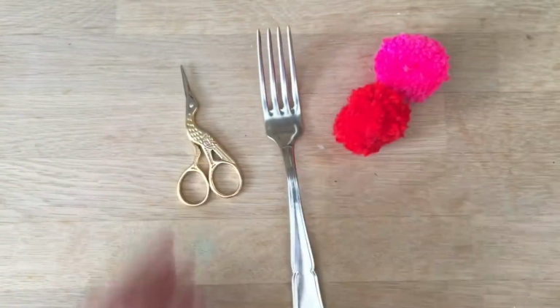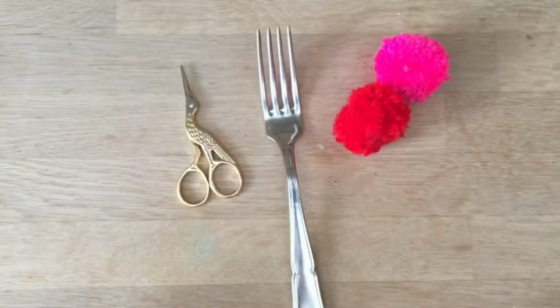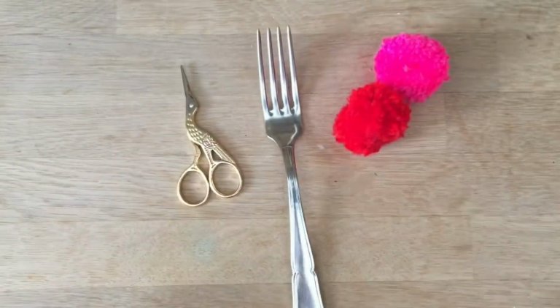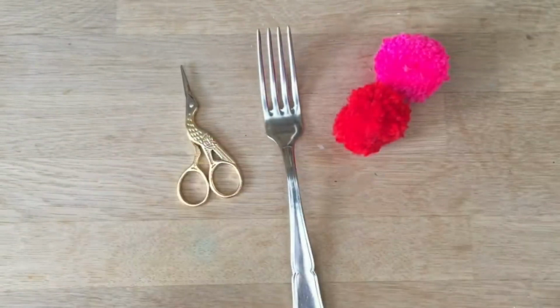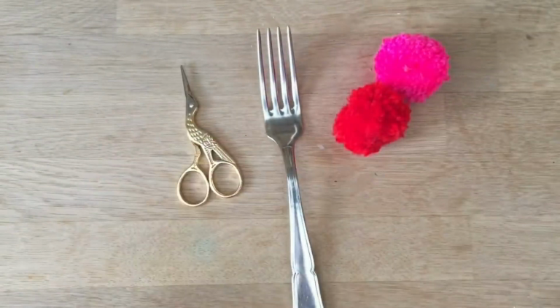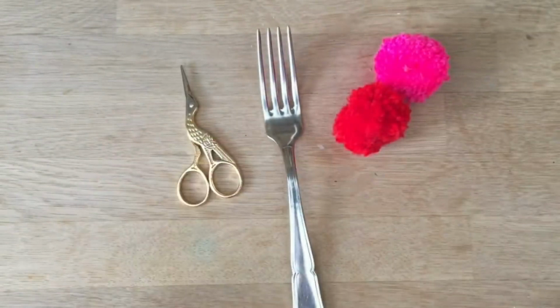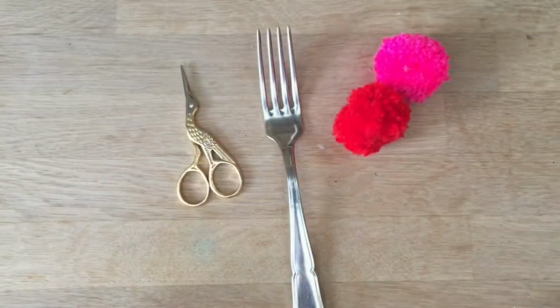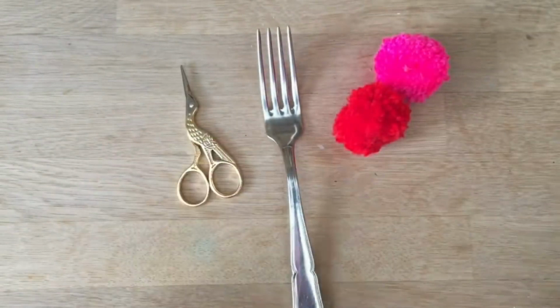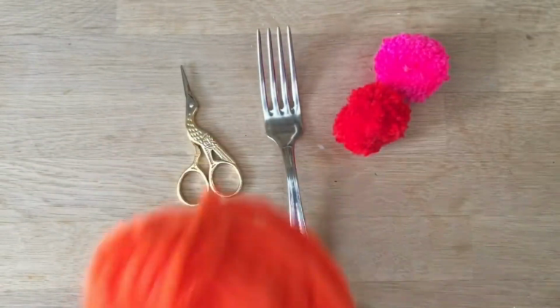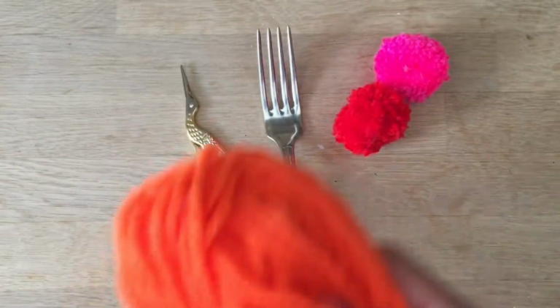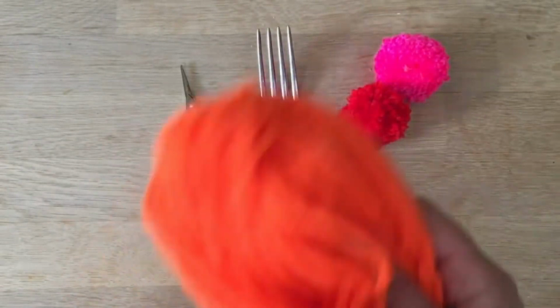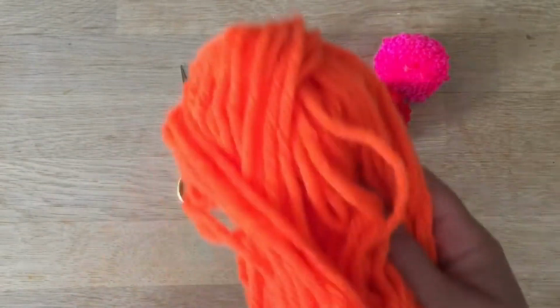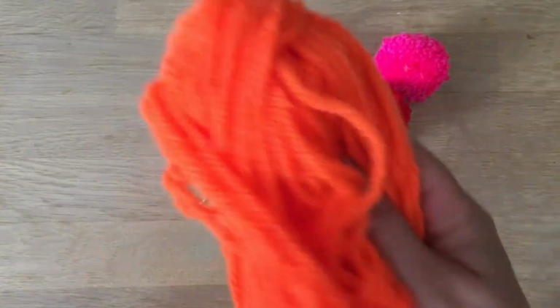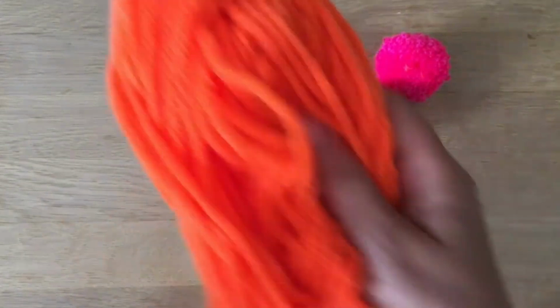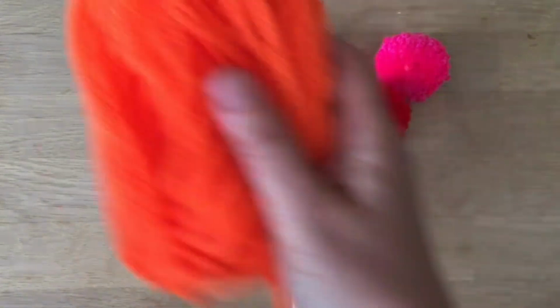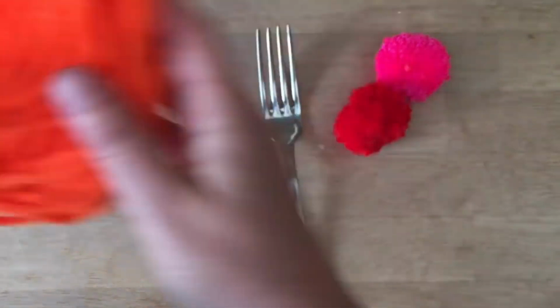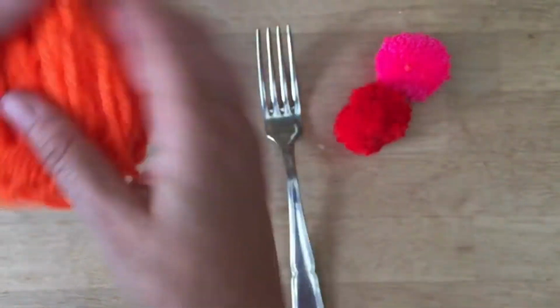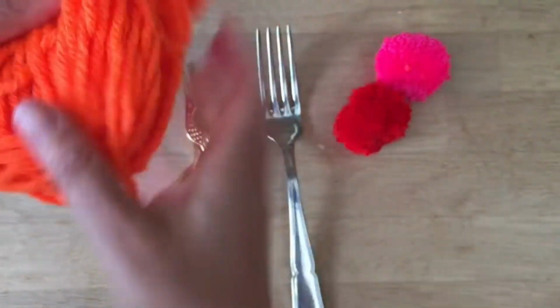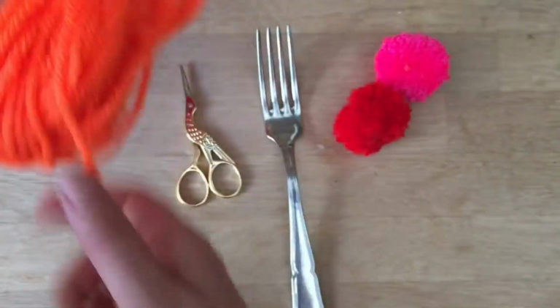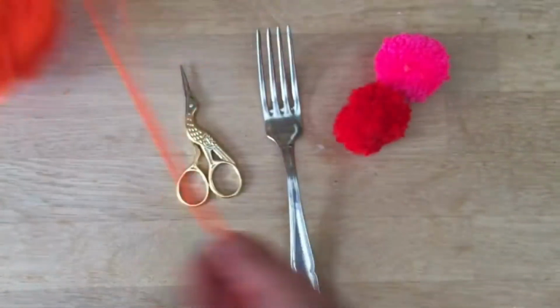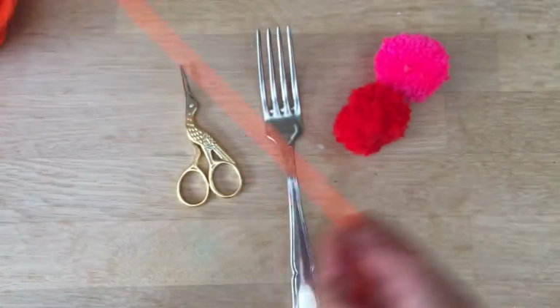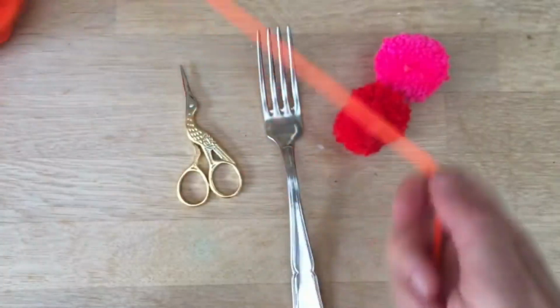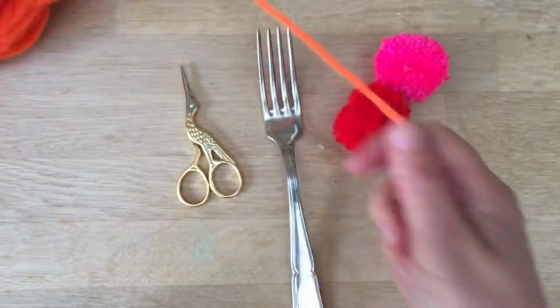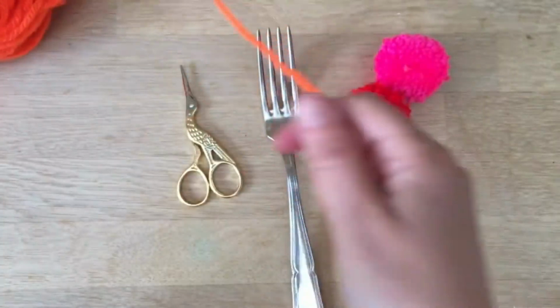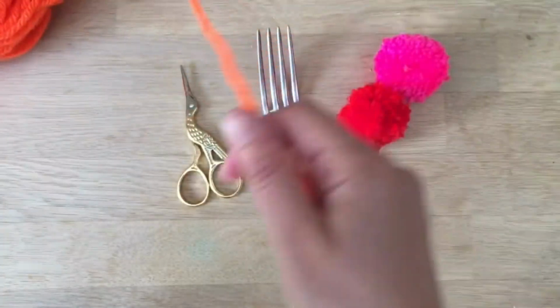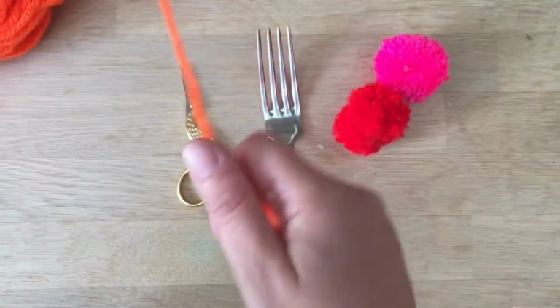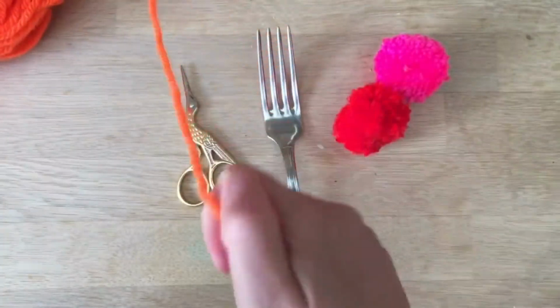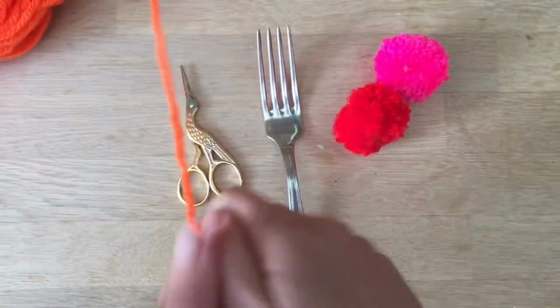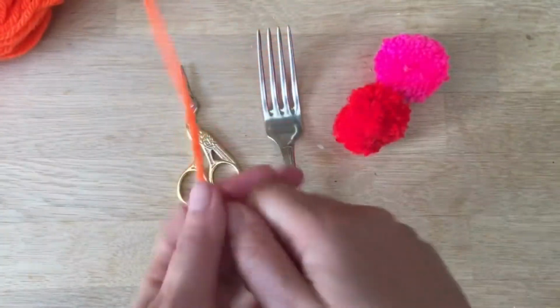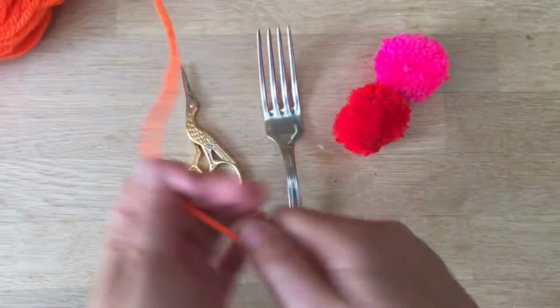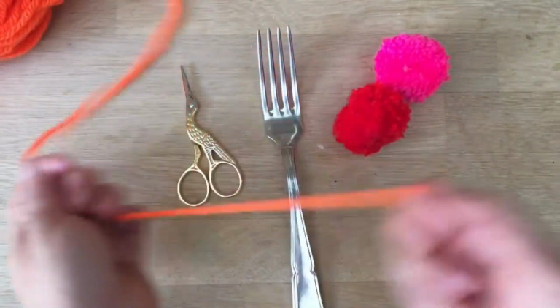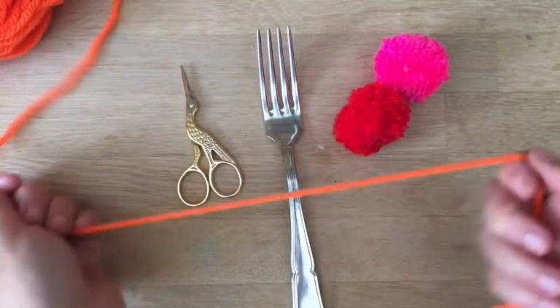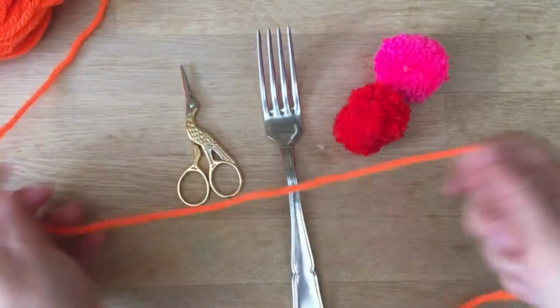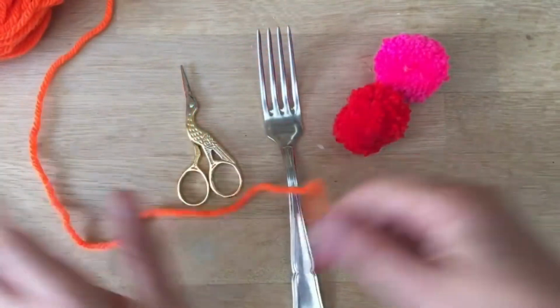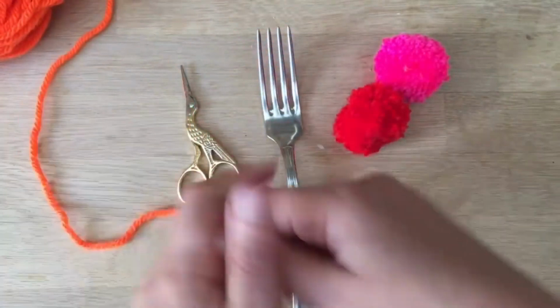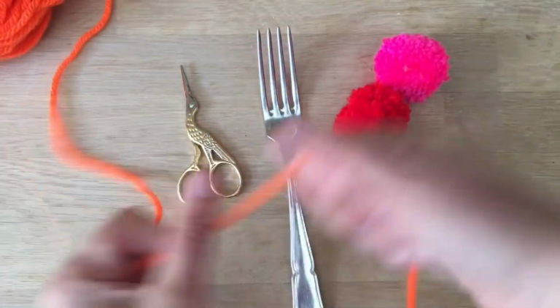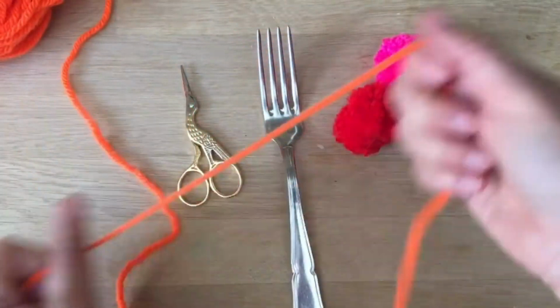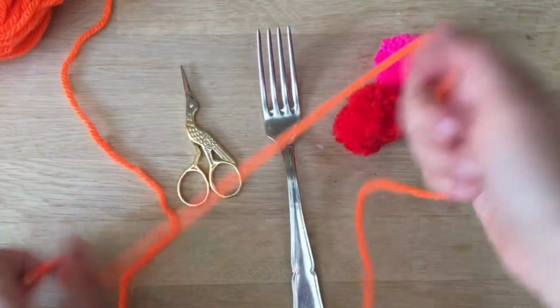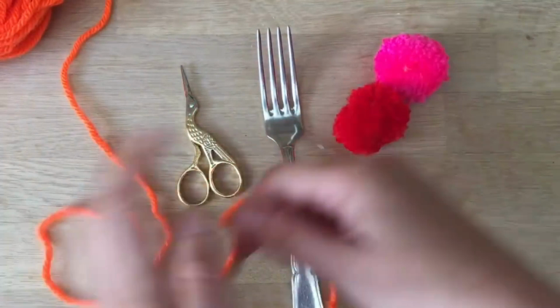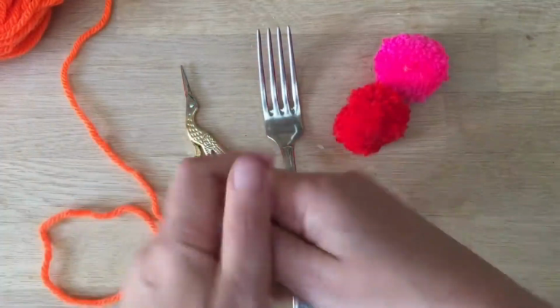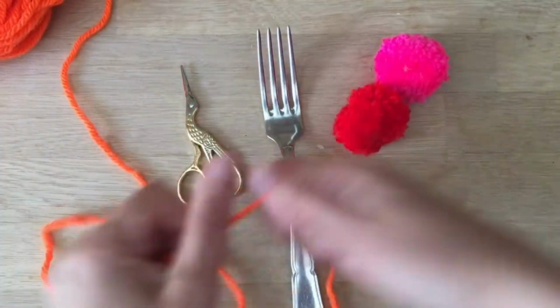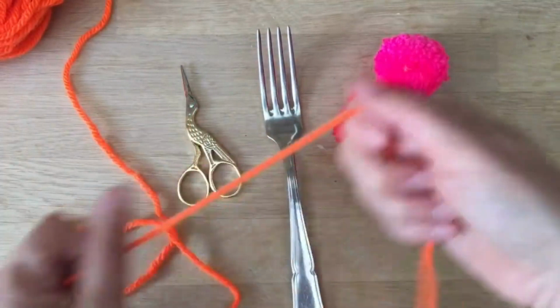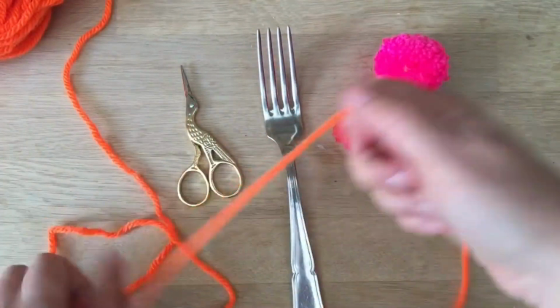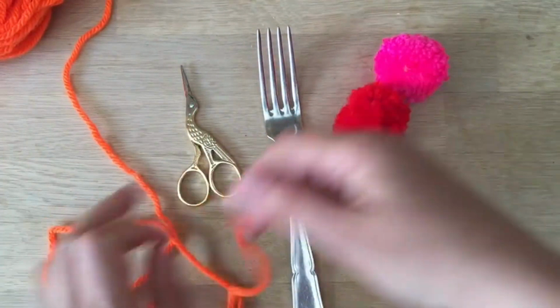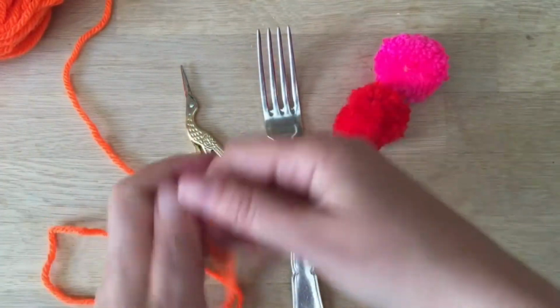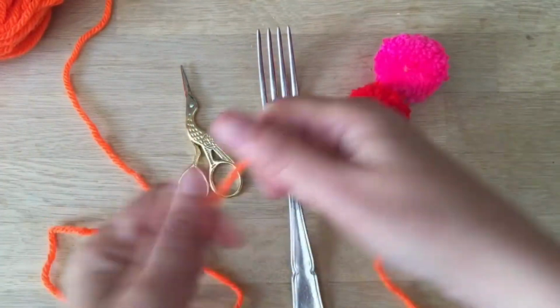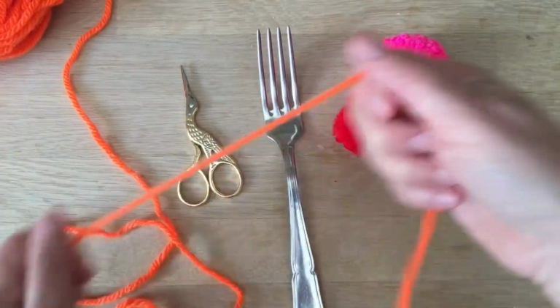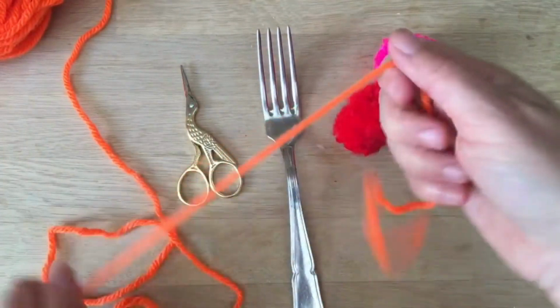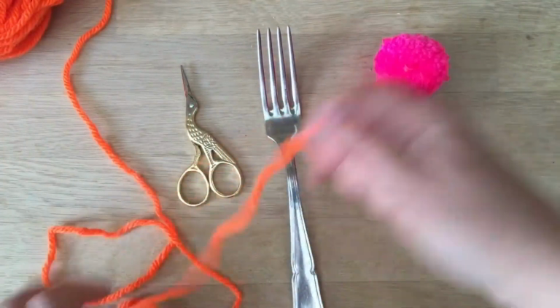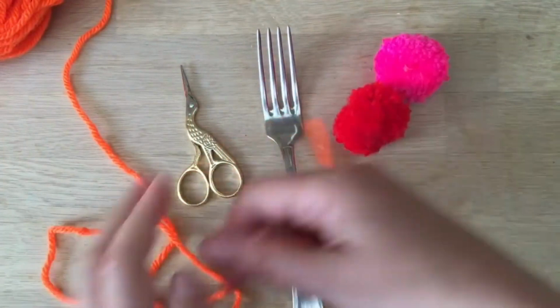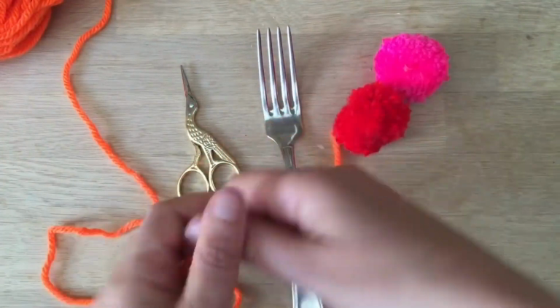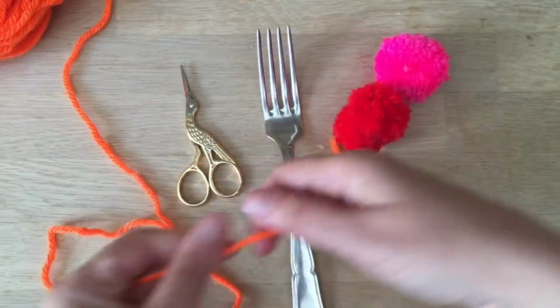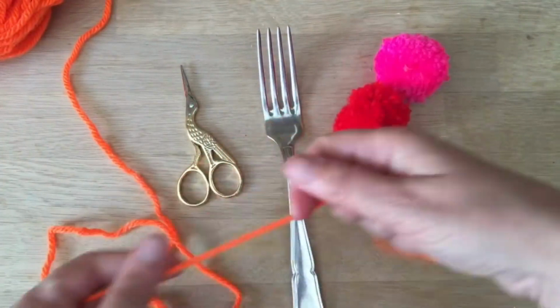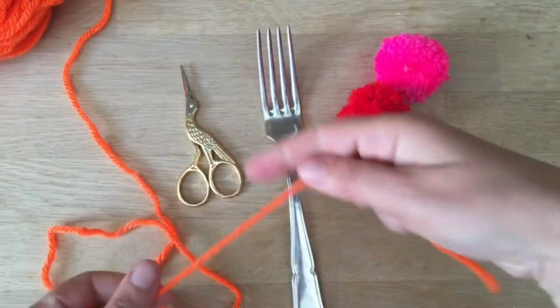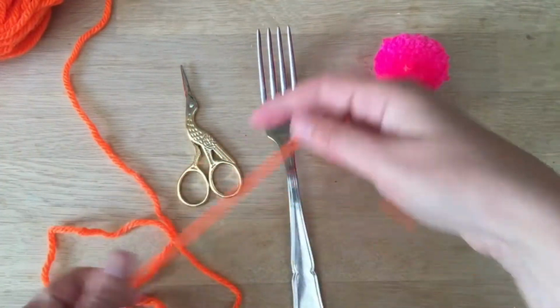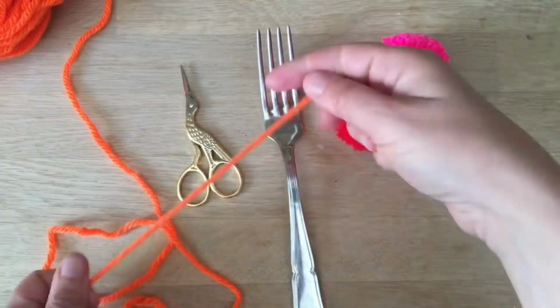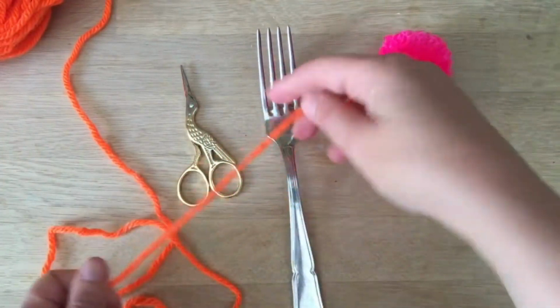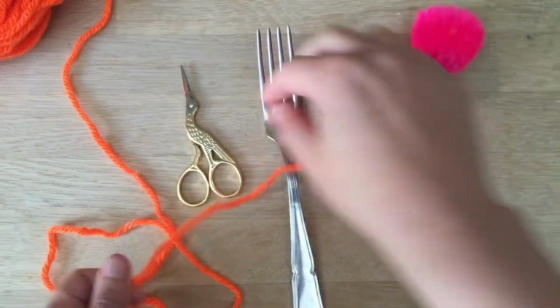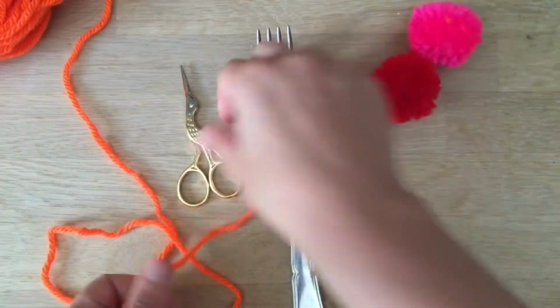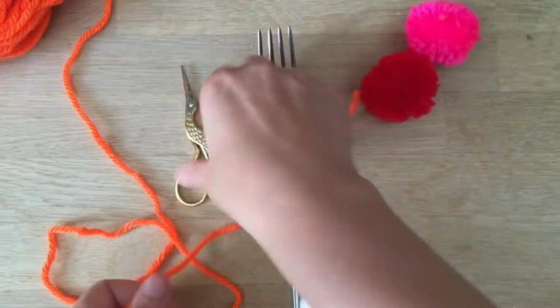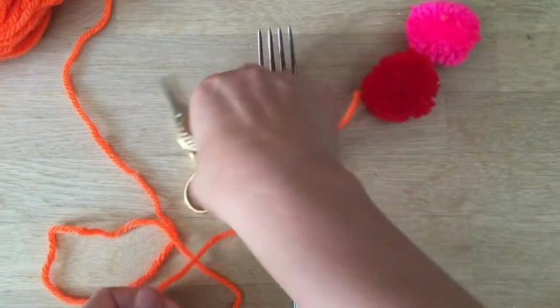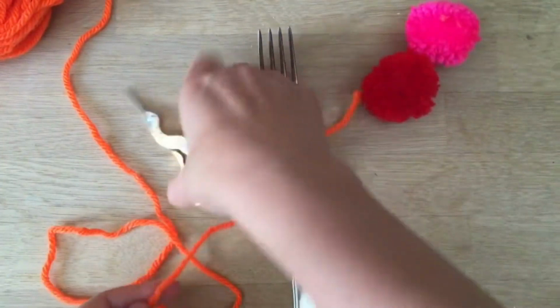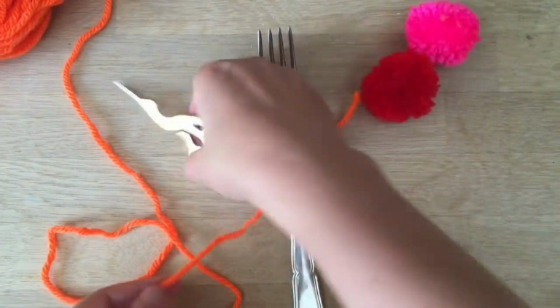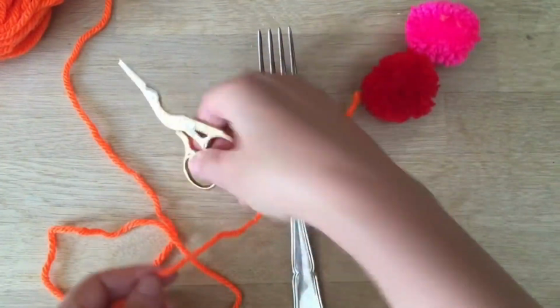First thing you'll need is some wool. I've got some reasonably thick, nice, bright wool here. I shall cut off a little bit.